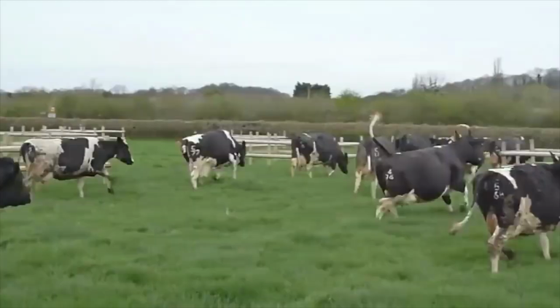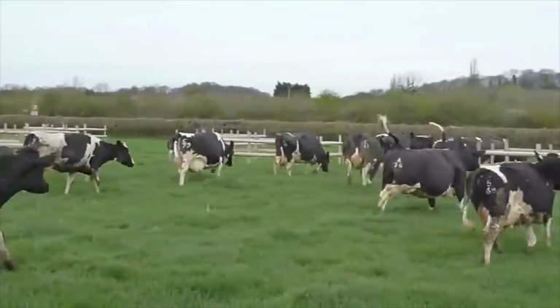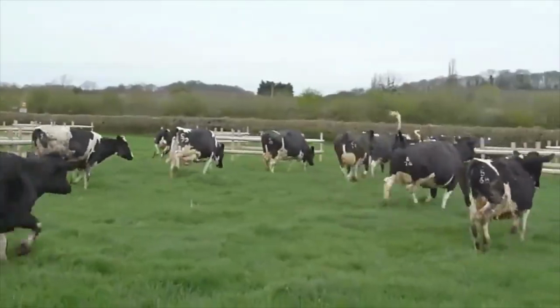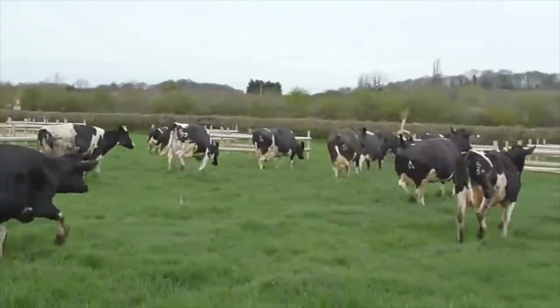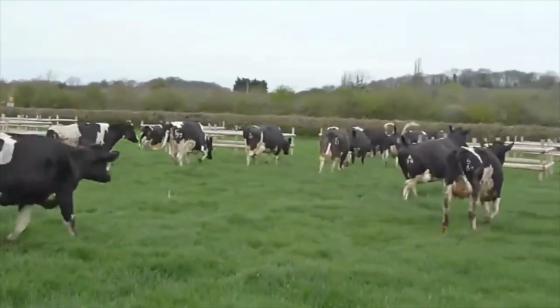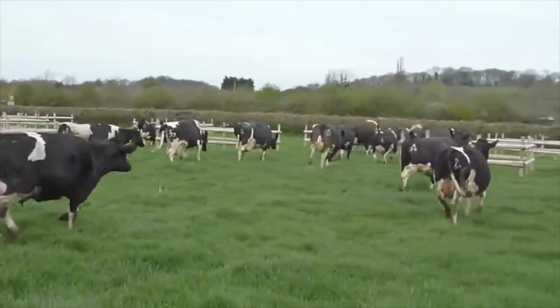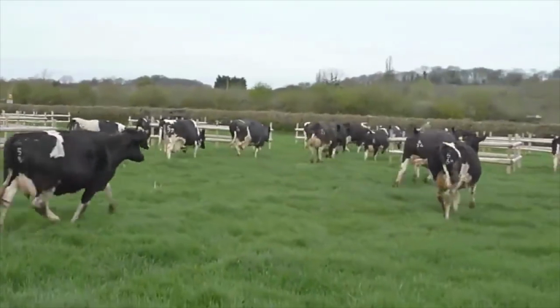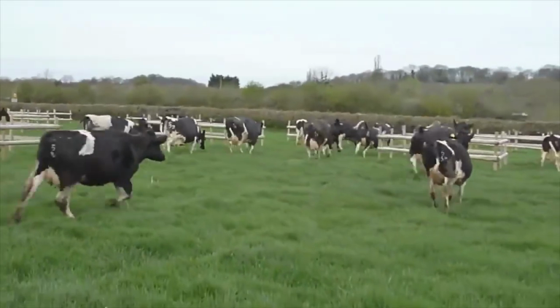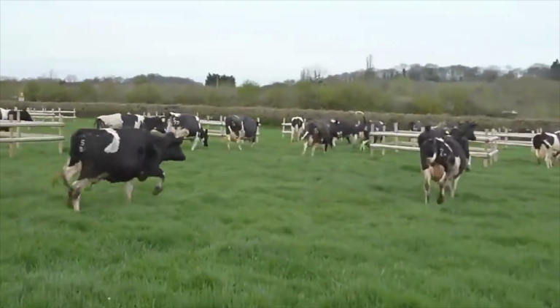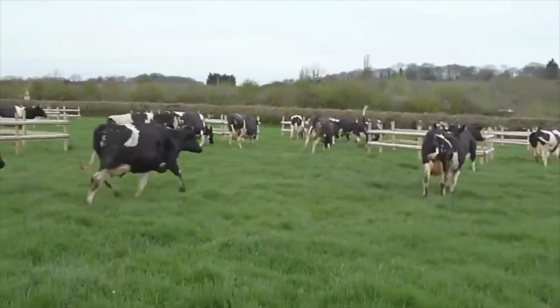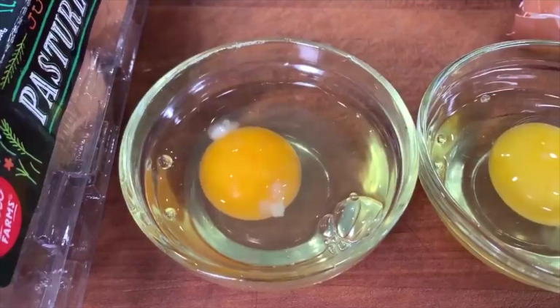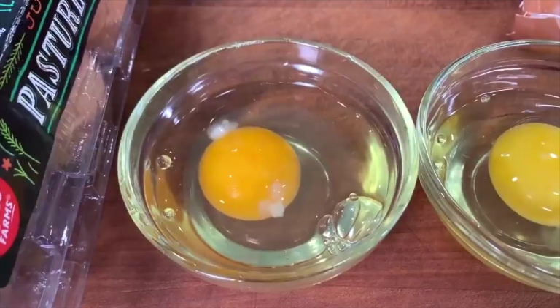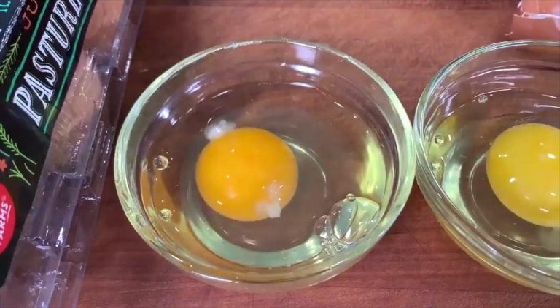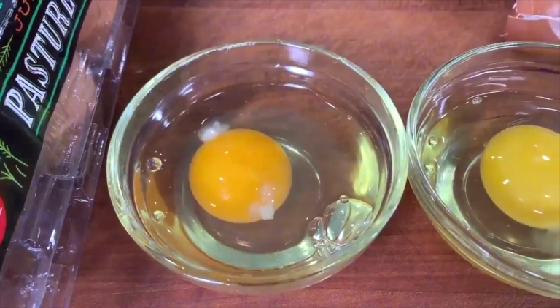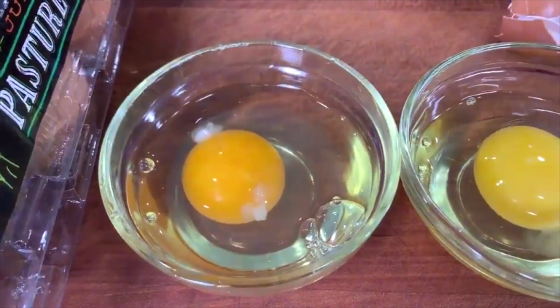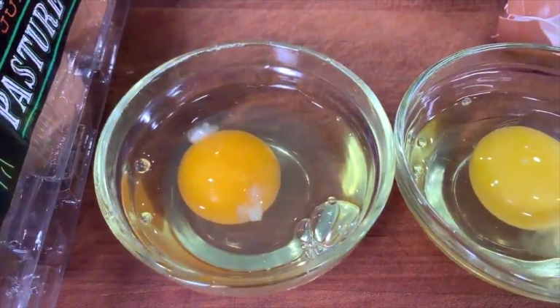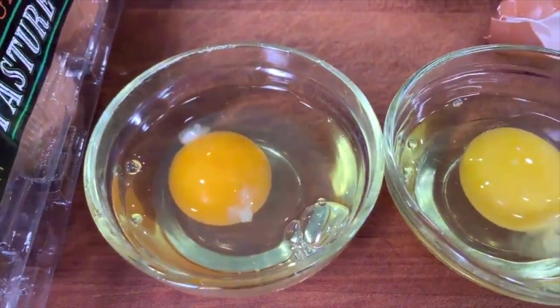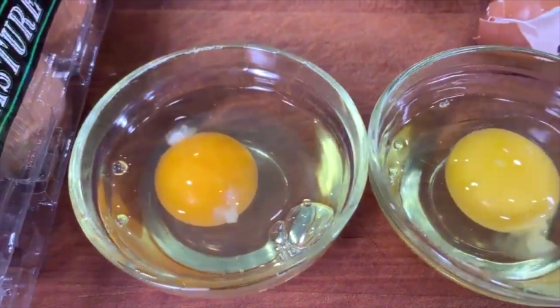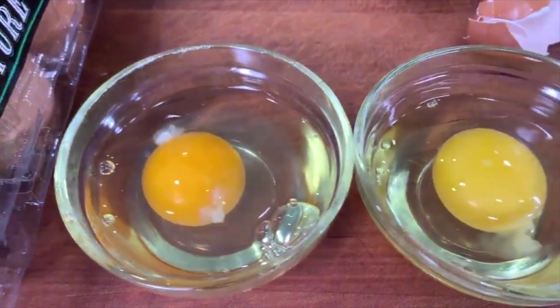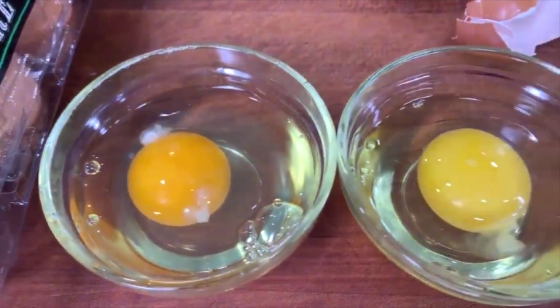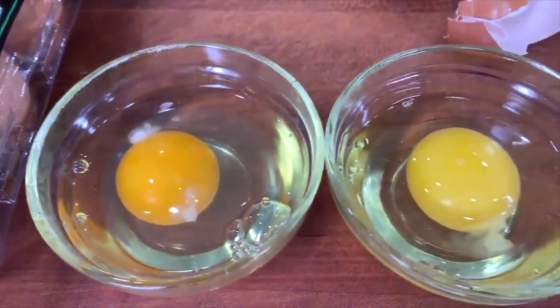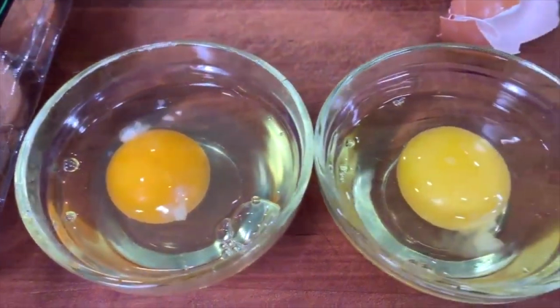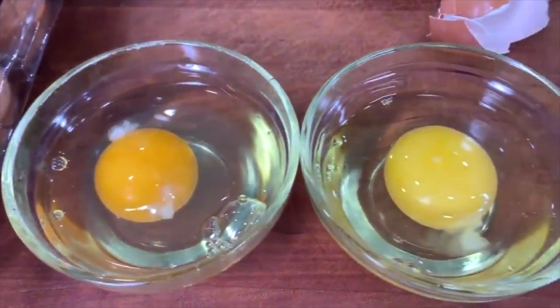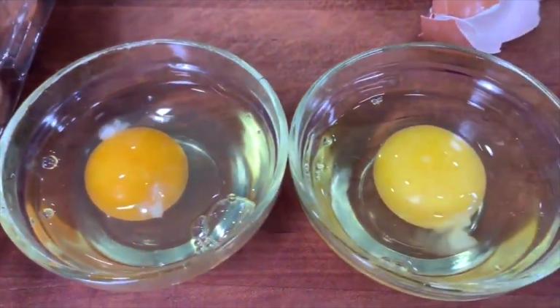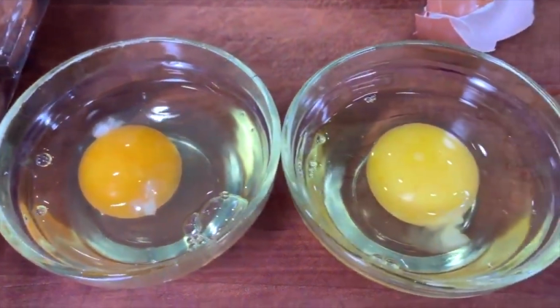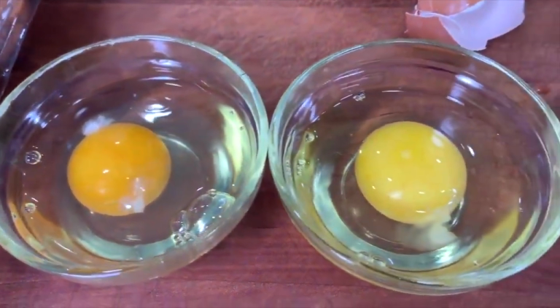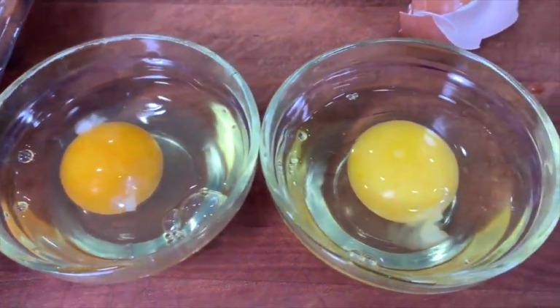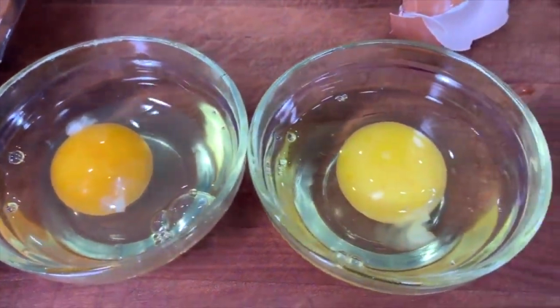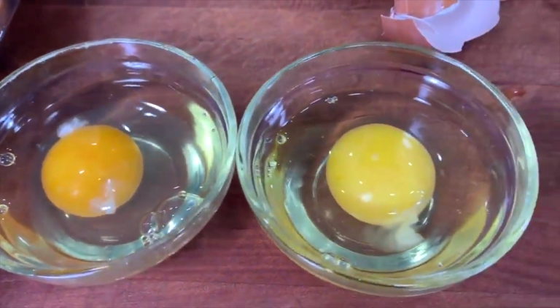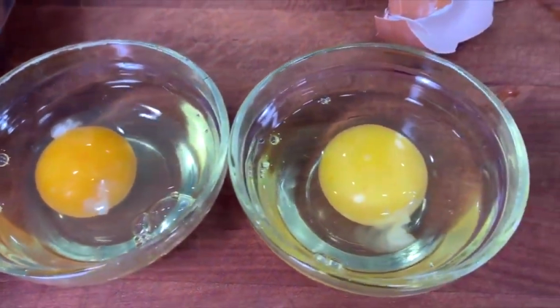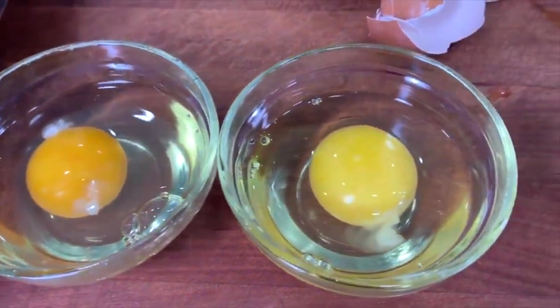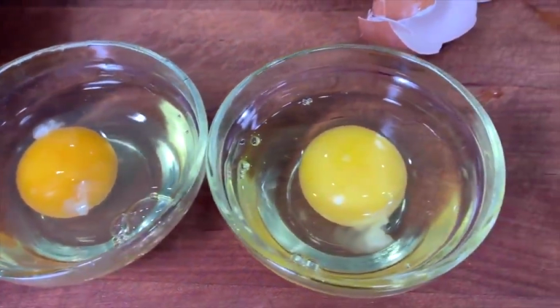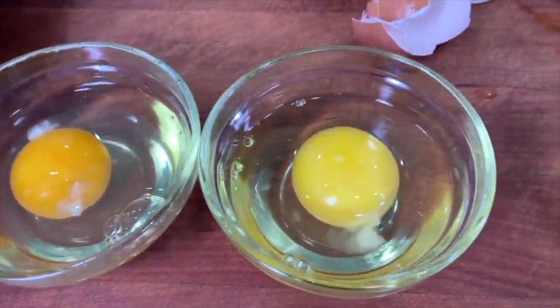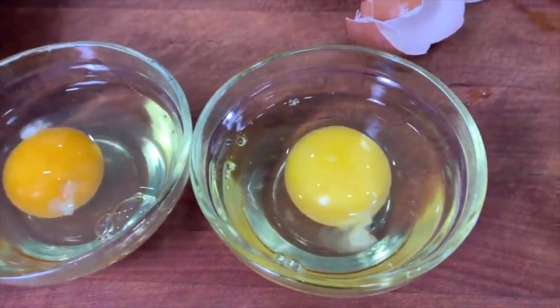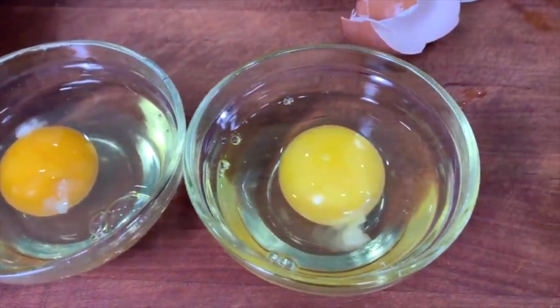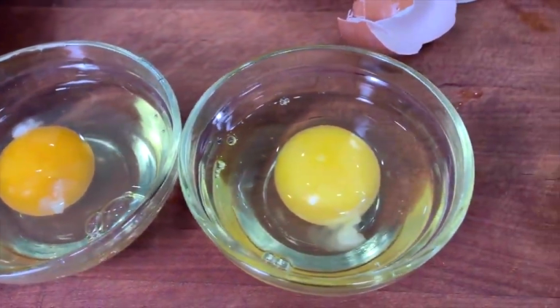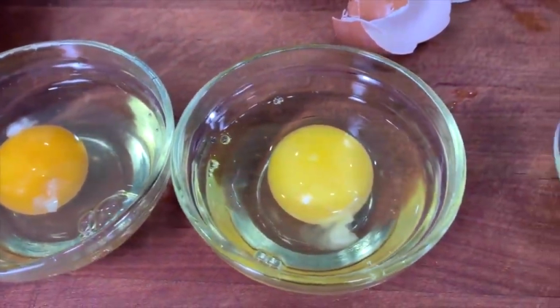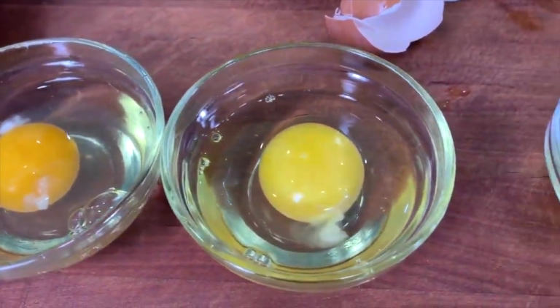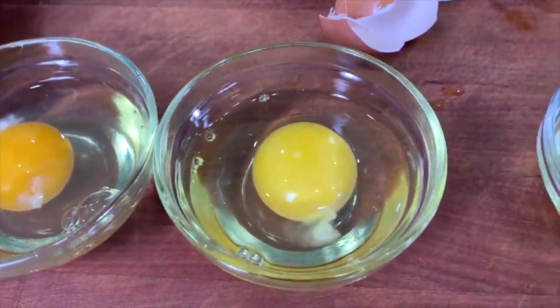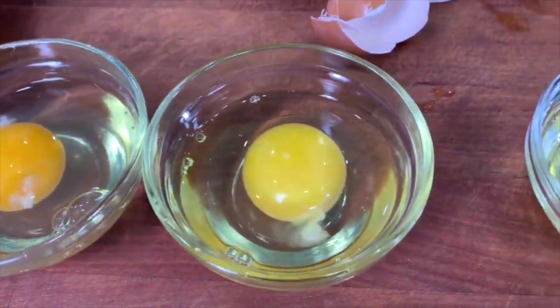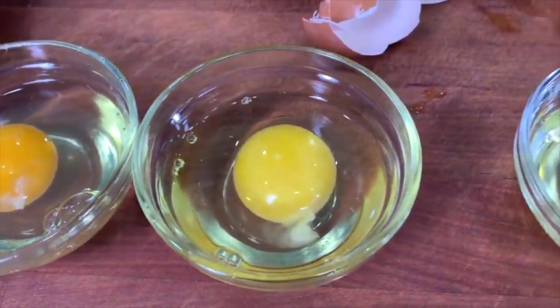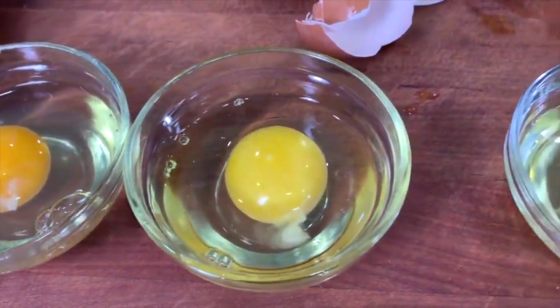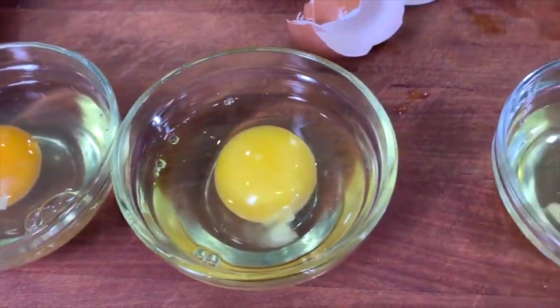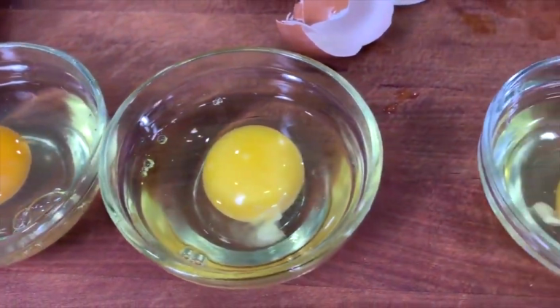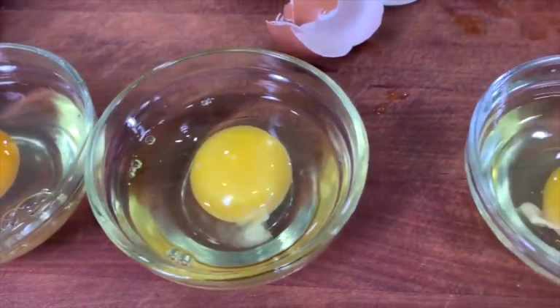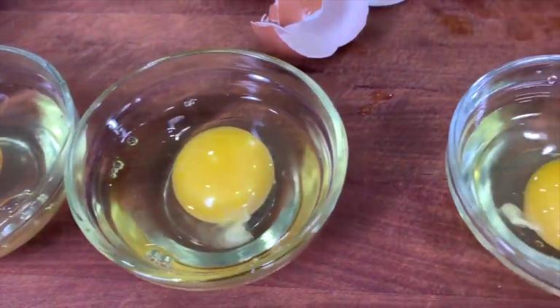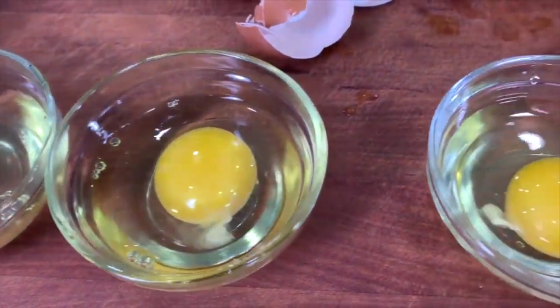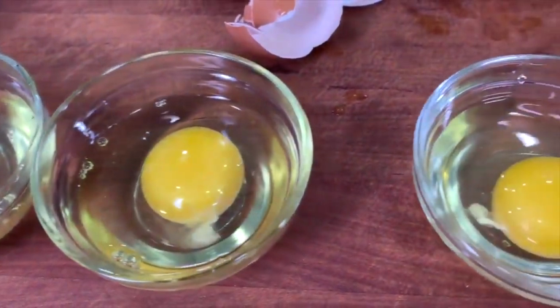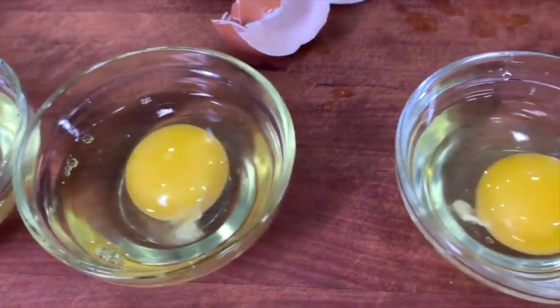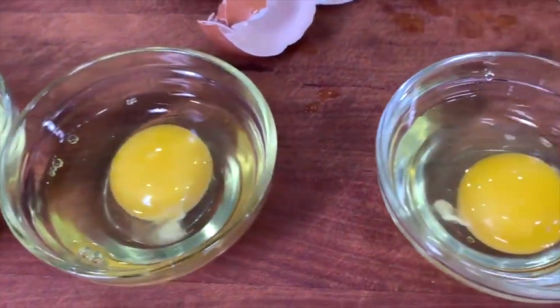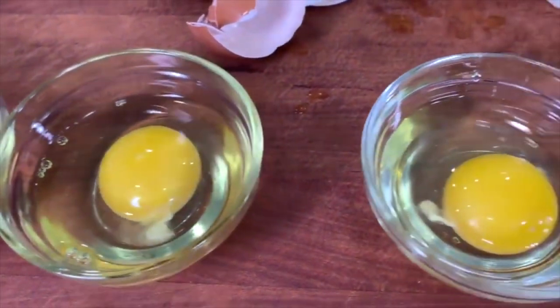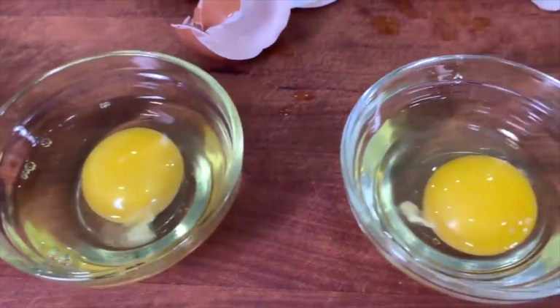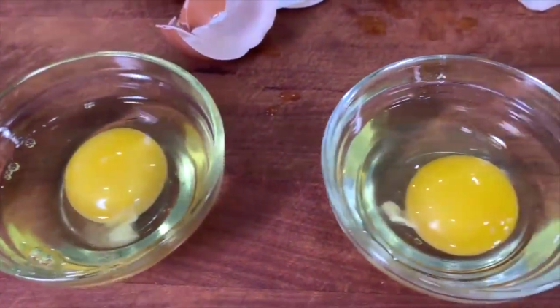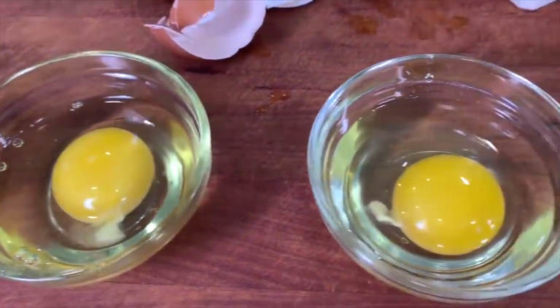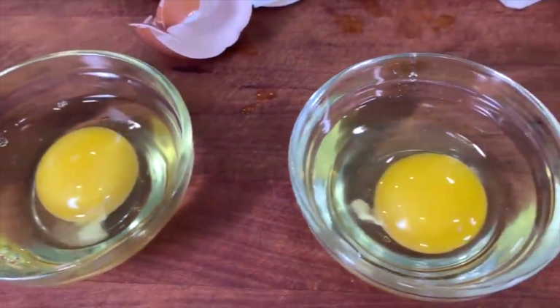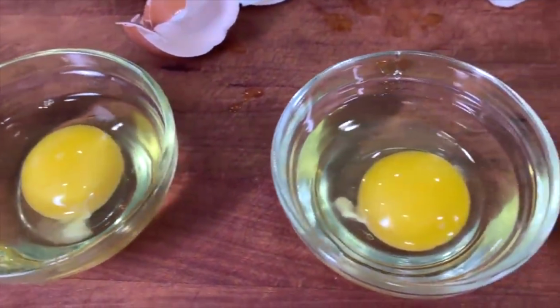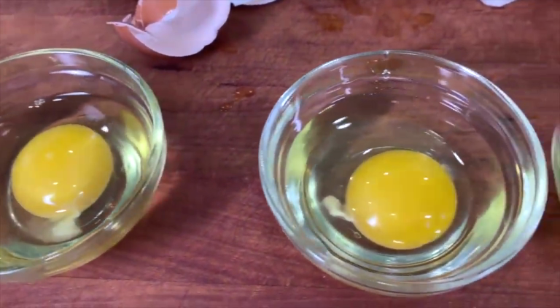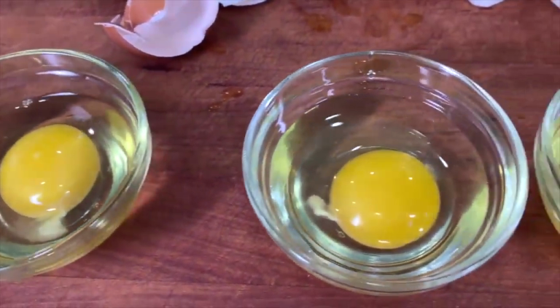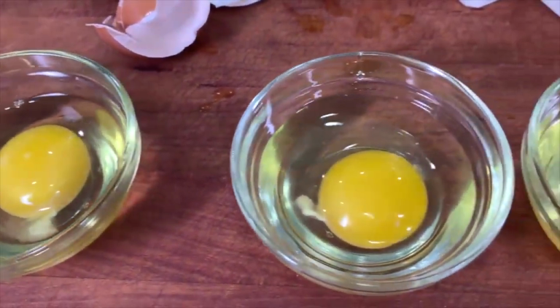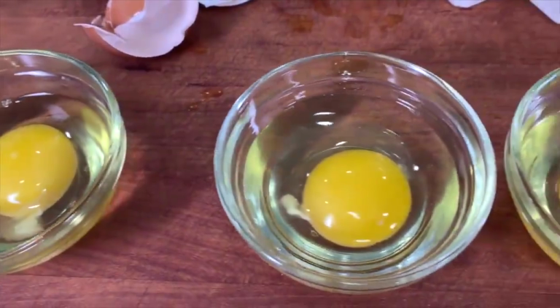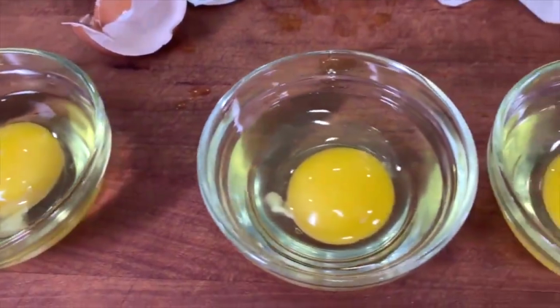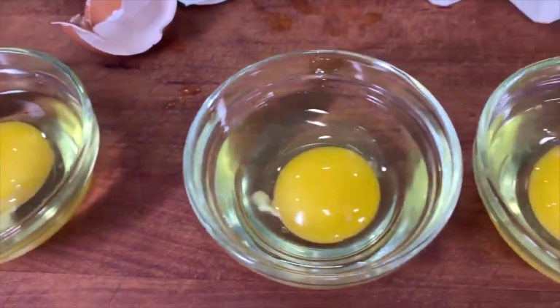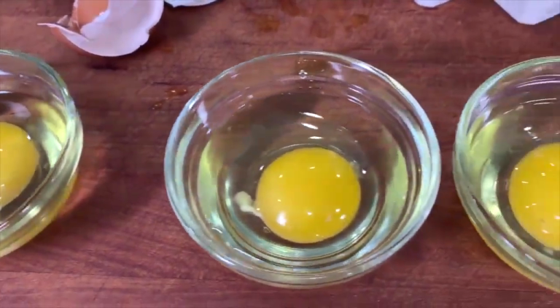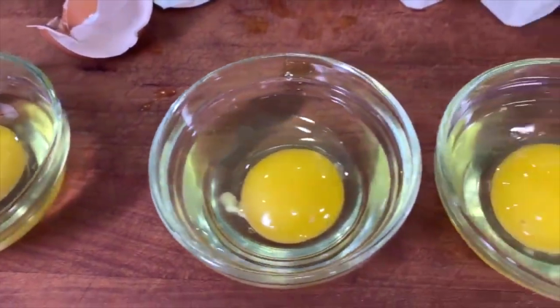Speaking of pasture-raised, let's talk eggs. There are so many types of eggs it'll make your head spin, as if the organic and grass-fed discussion didn't already.